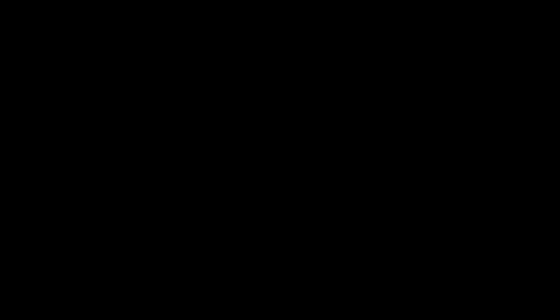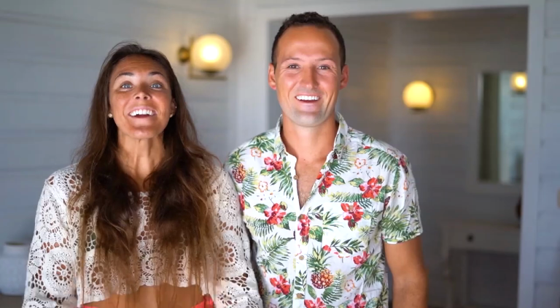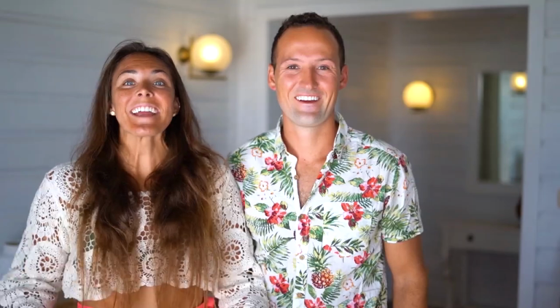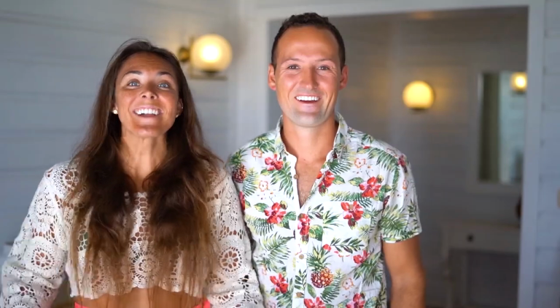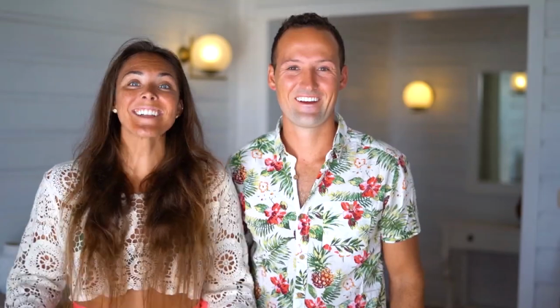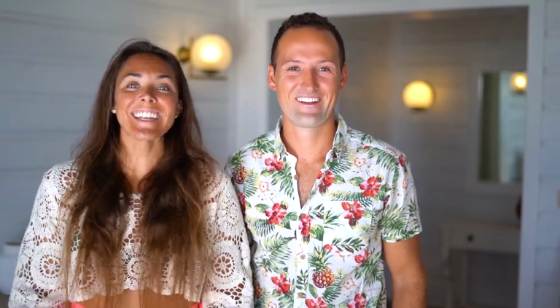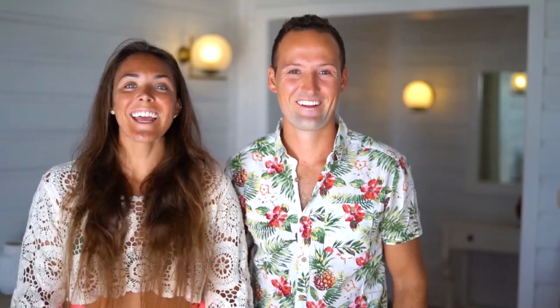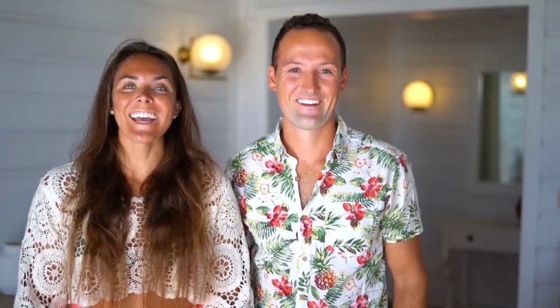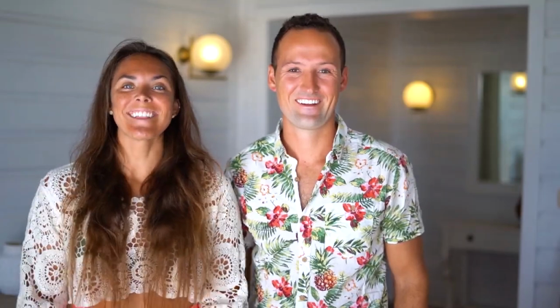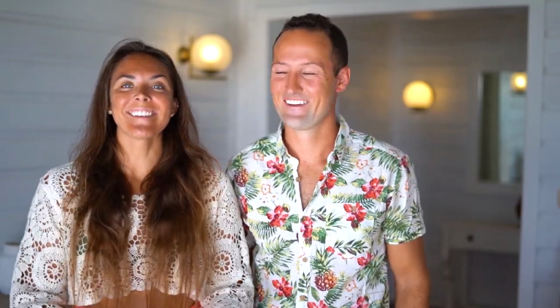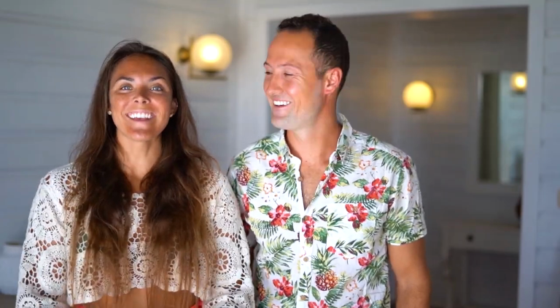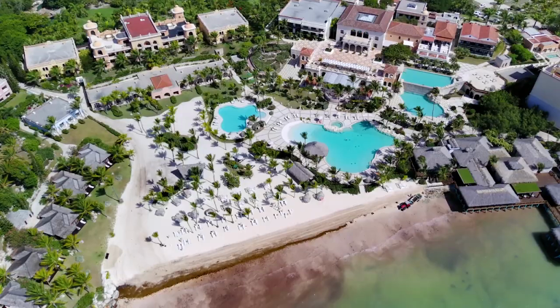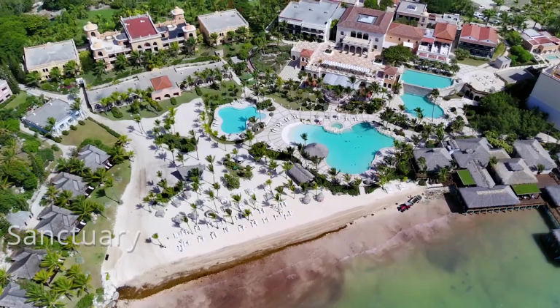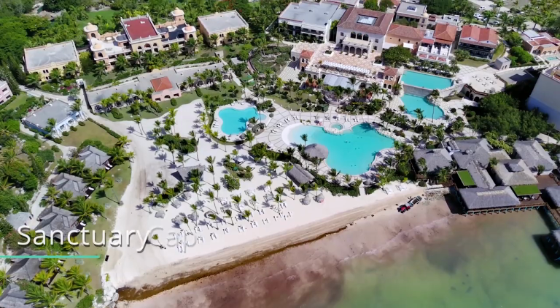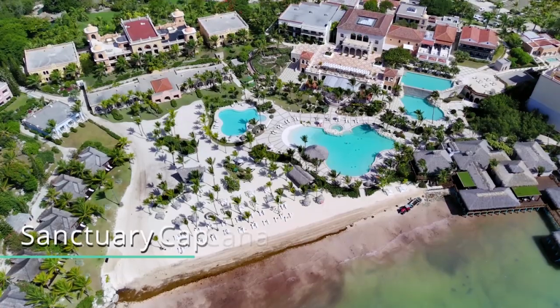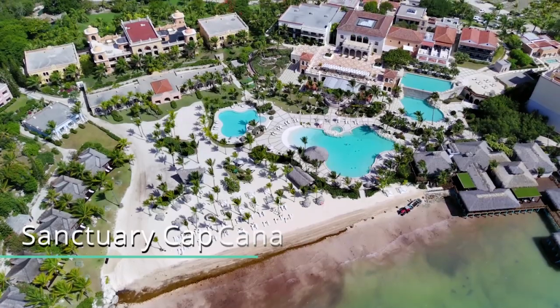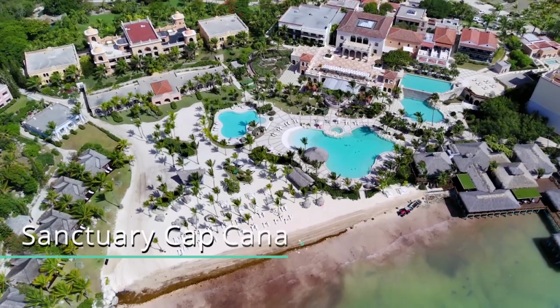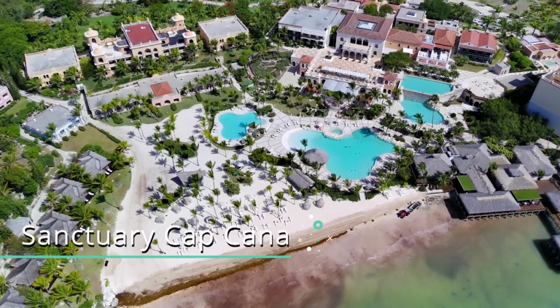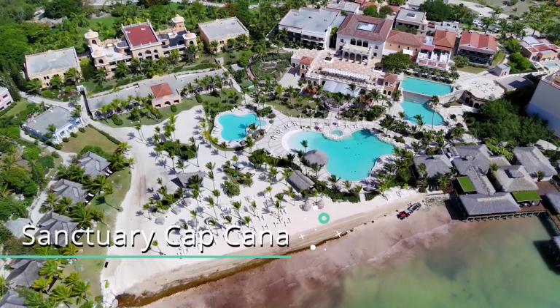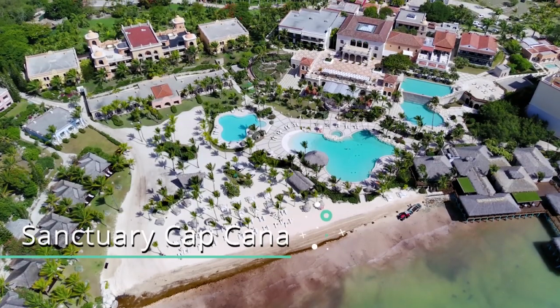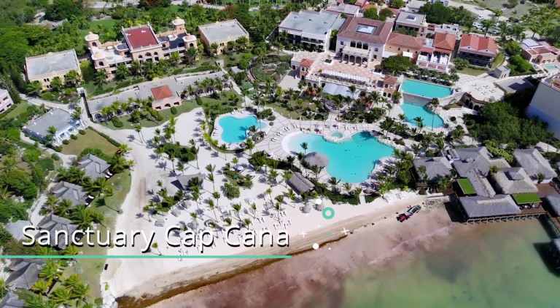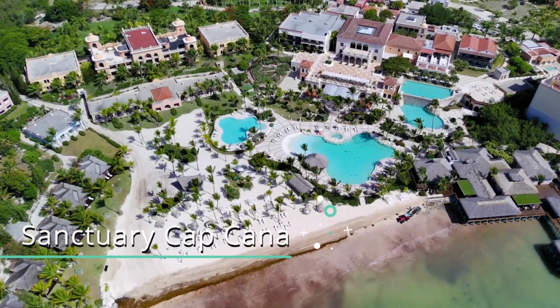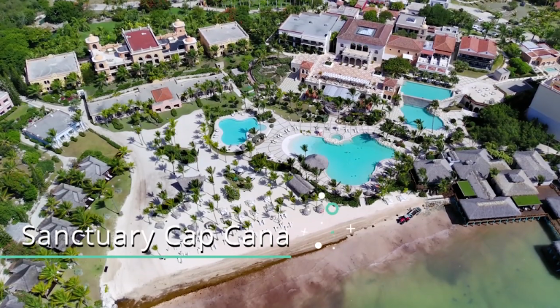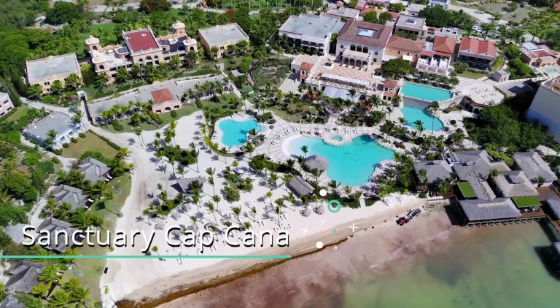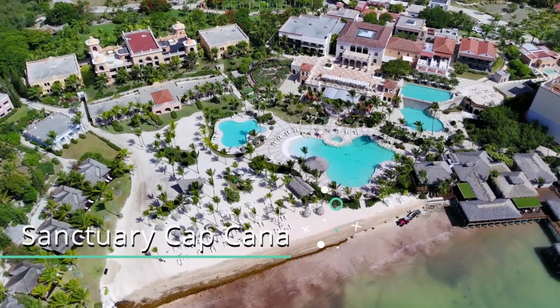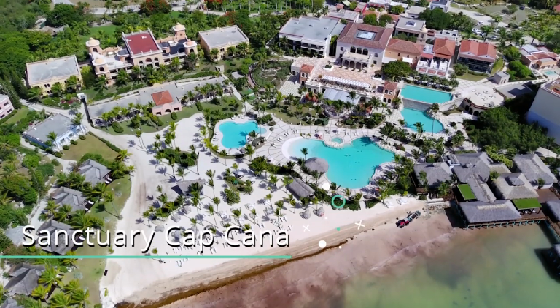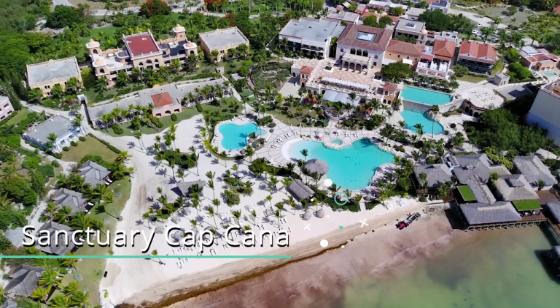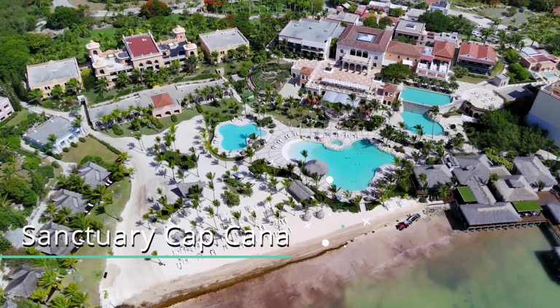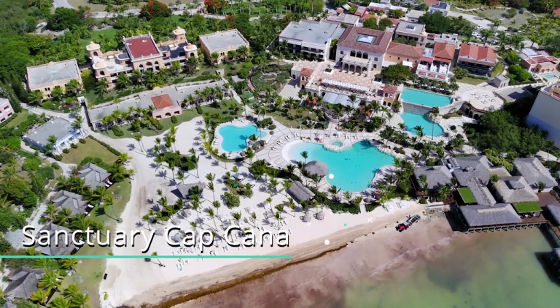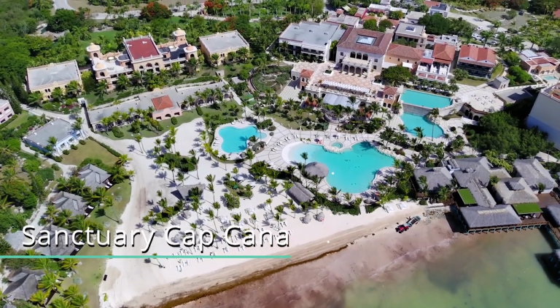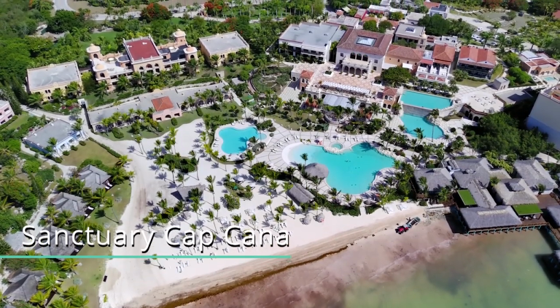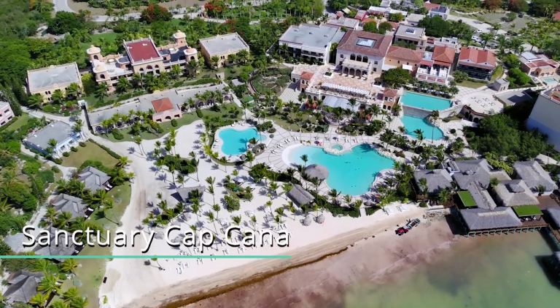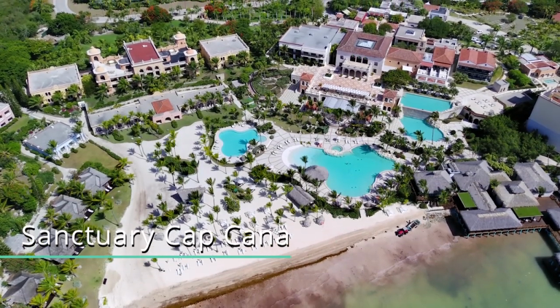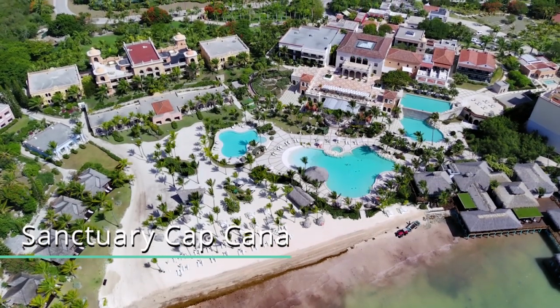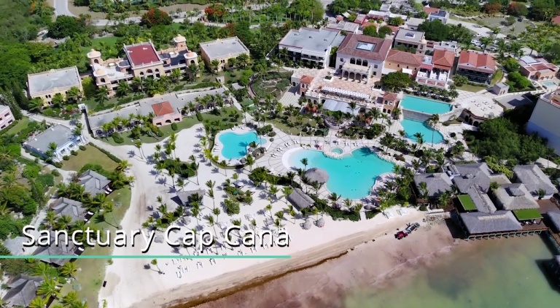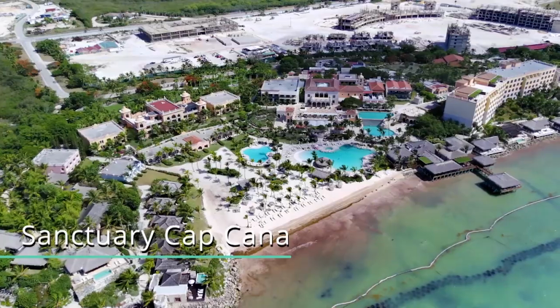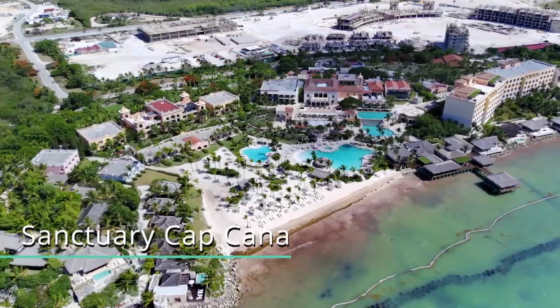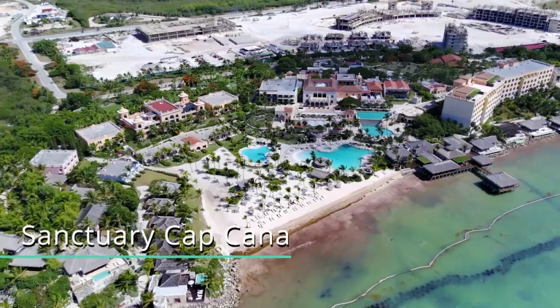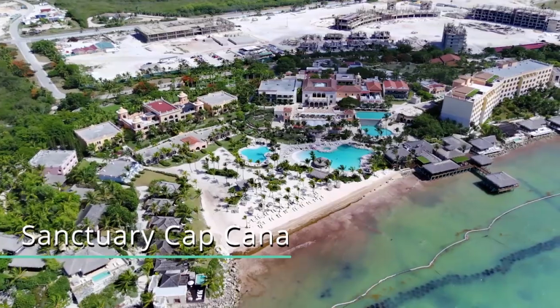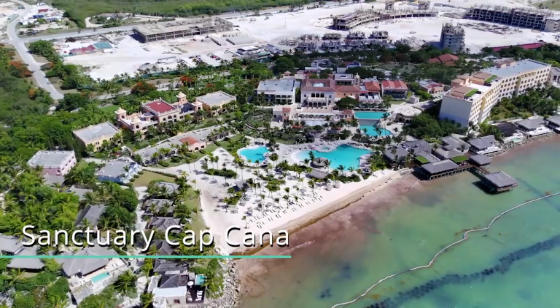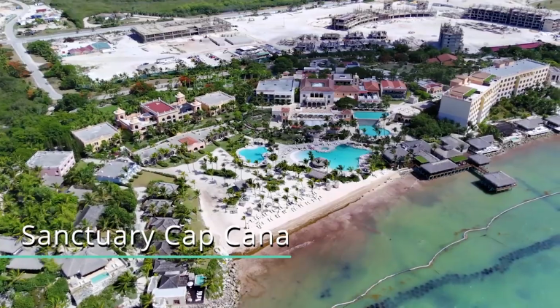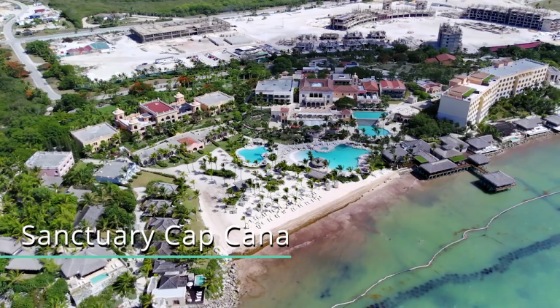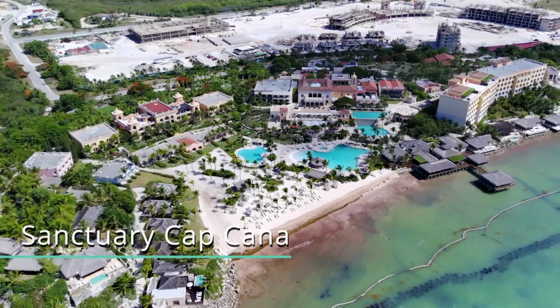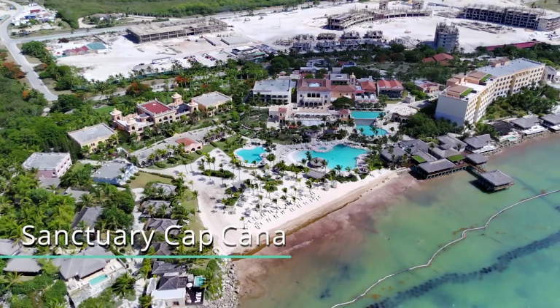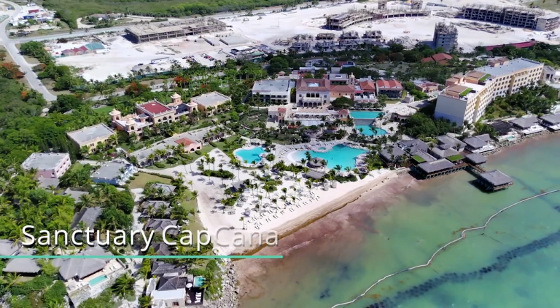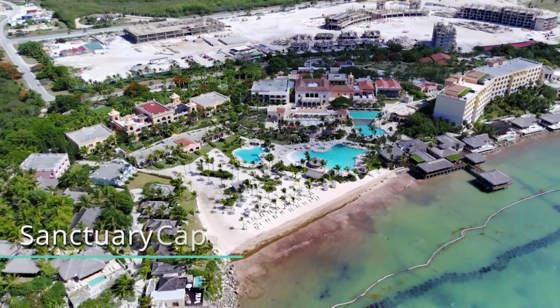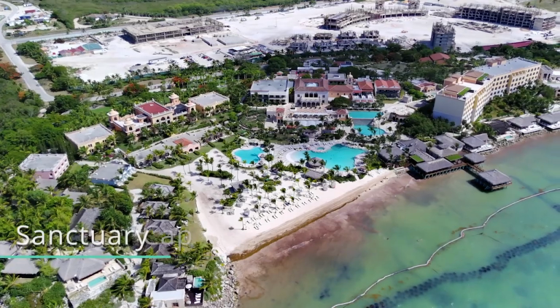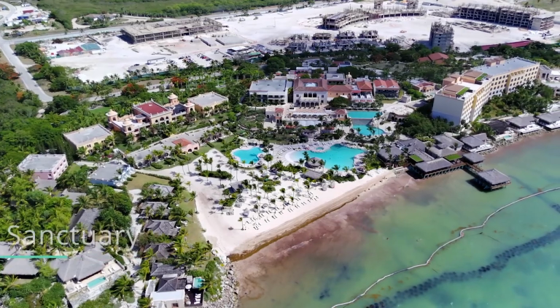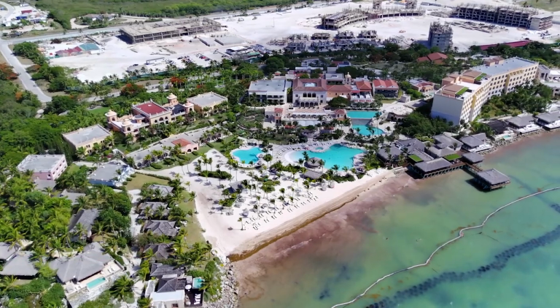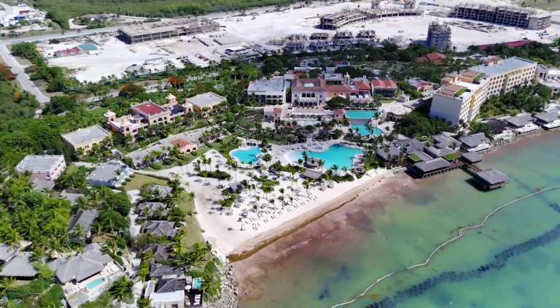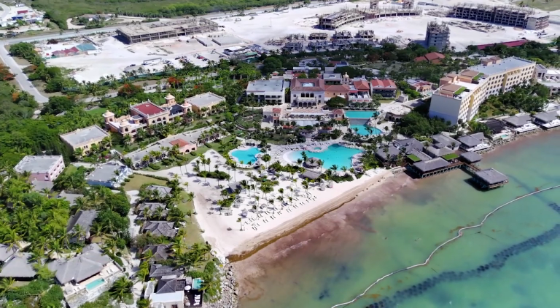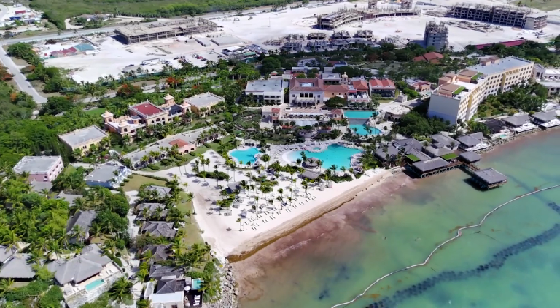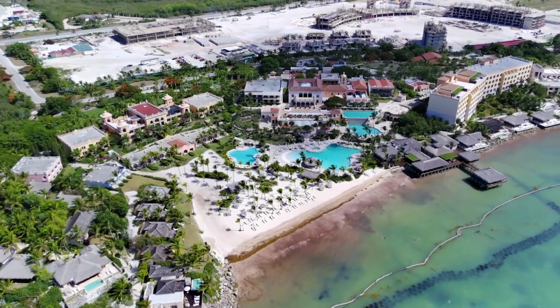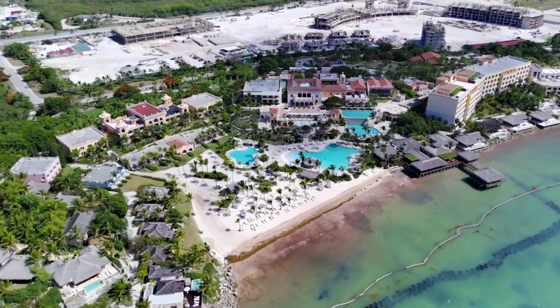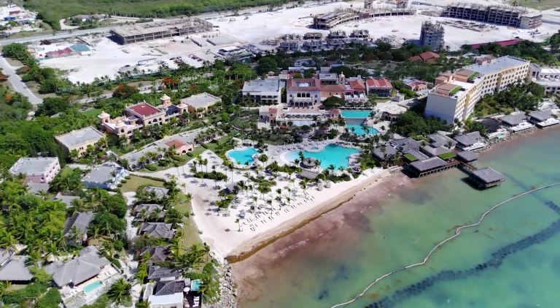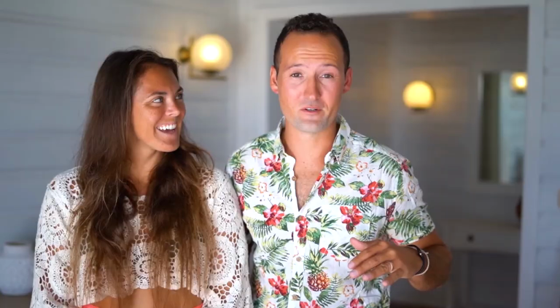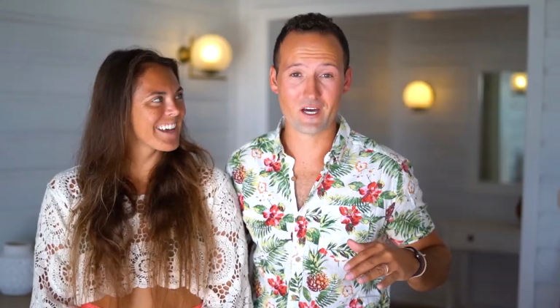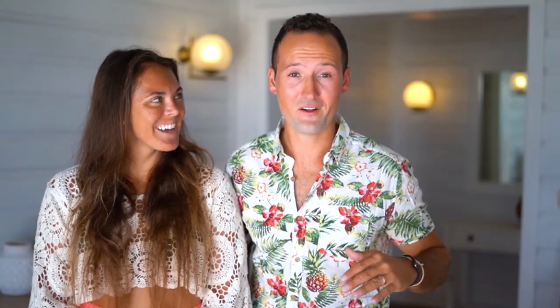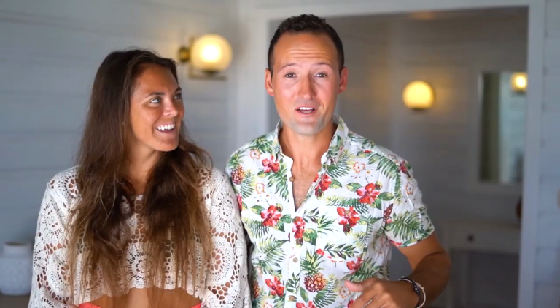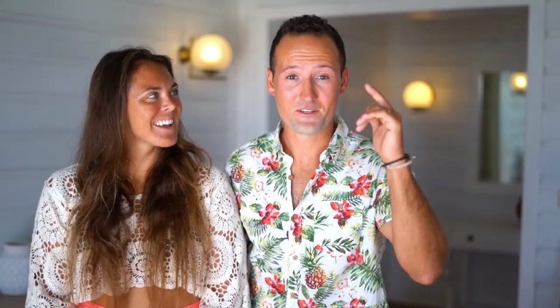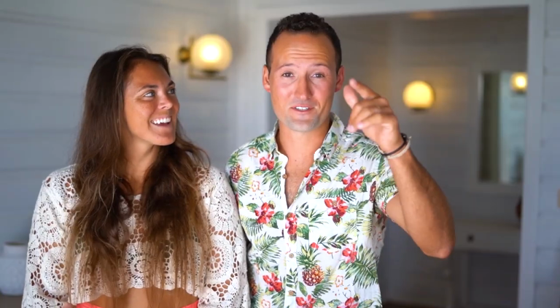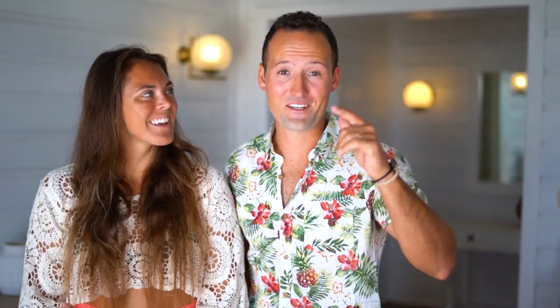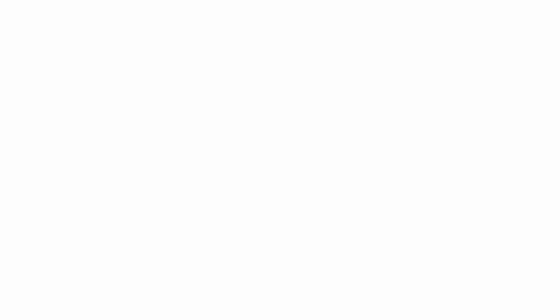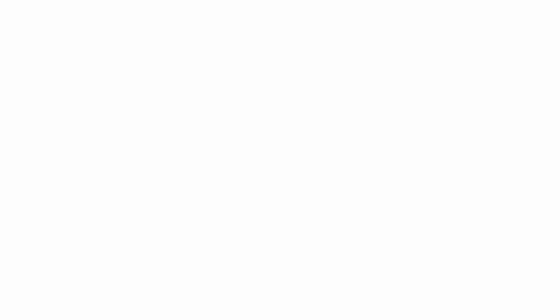We are here today at the Sanctuary Cap Cana Resort and Spa in the Dominican Republic. We're super excited to tell you all about this hotel, so stay tuned.